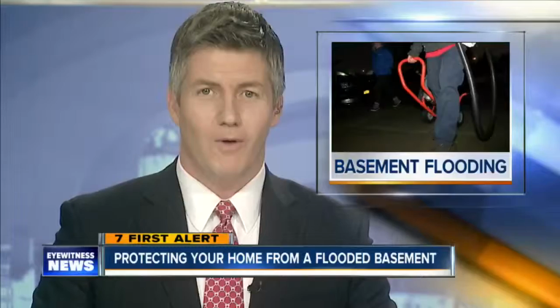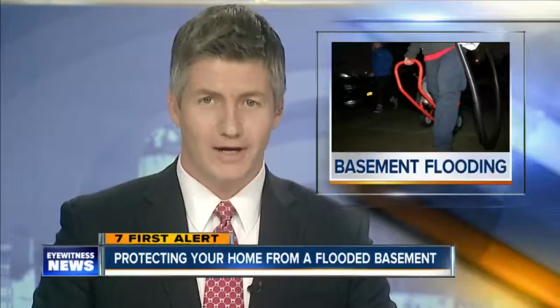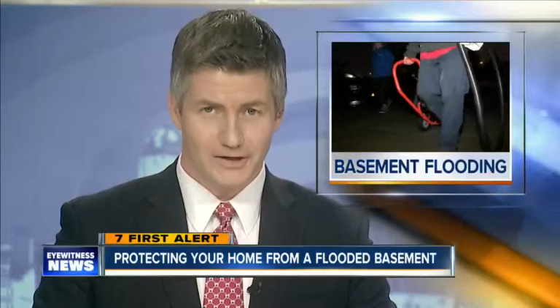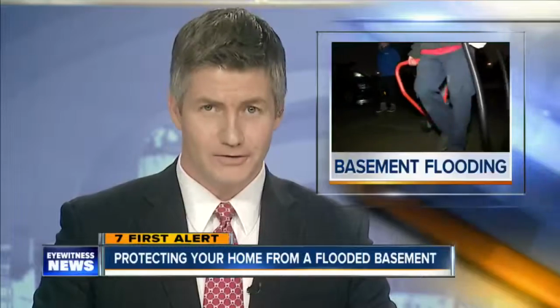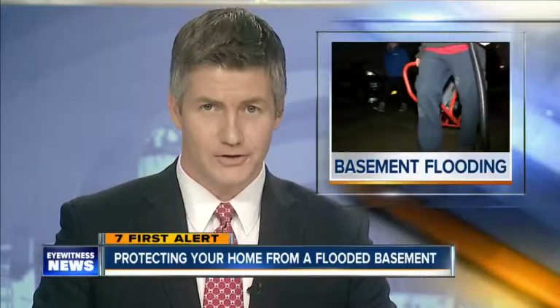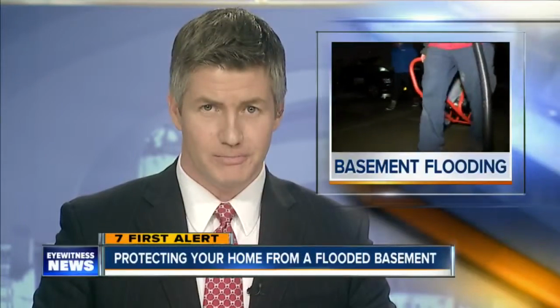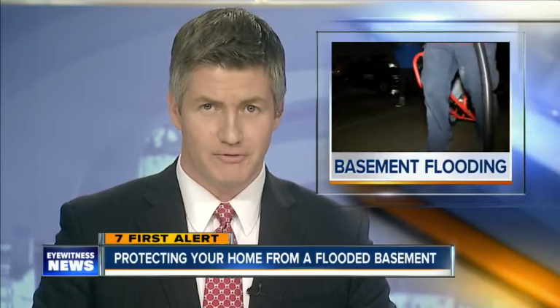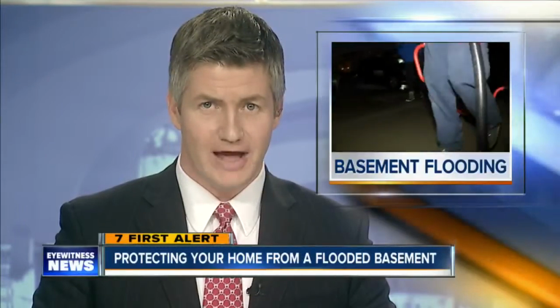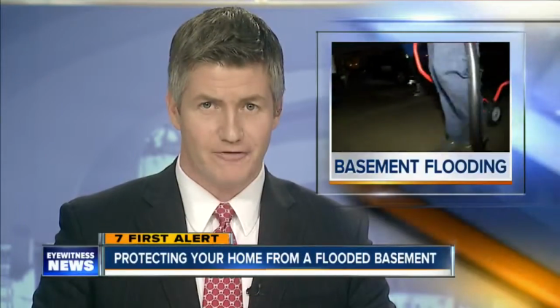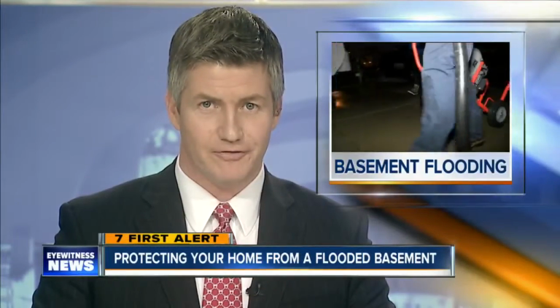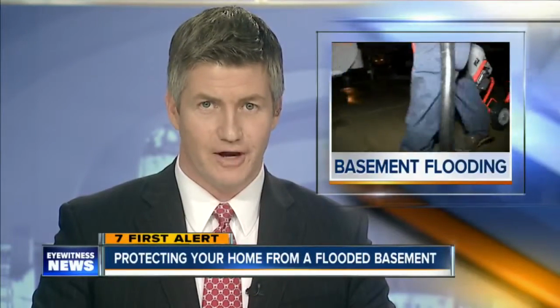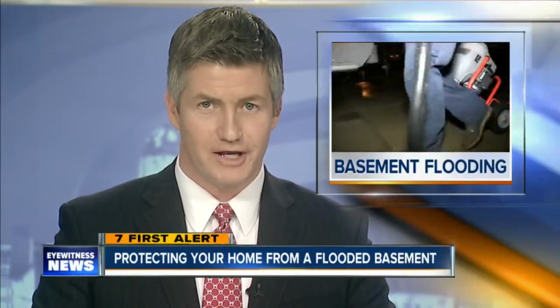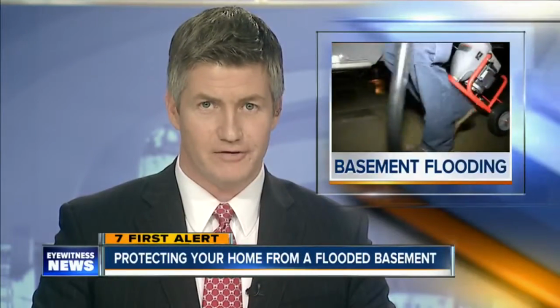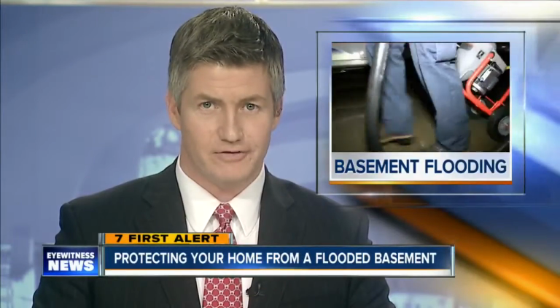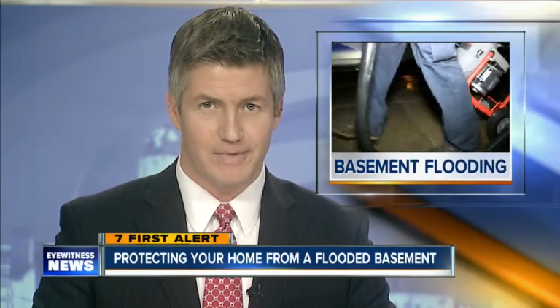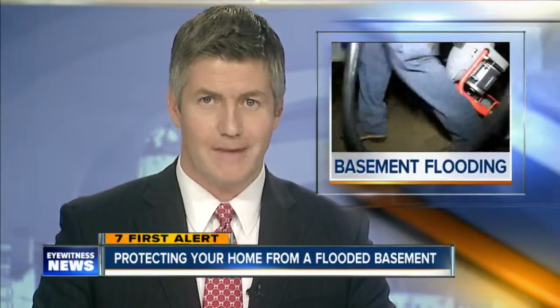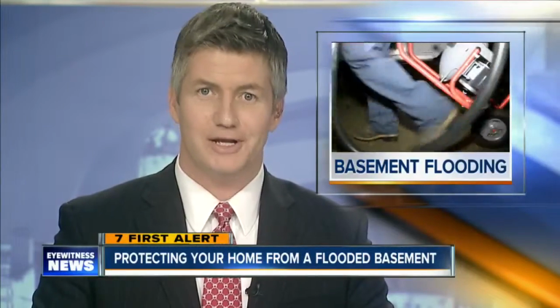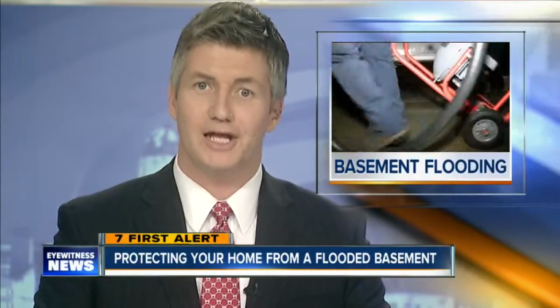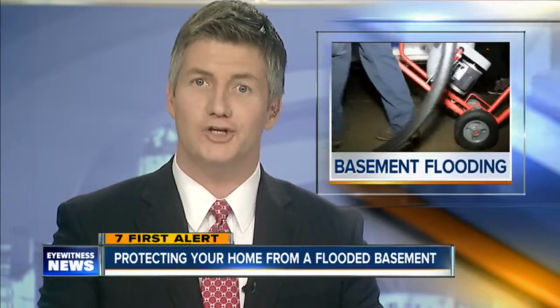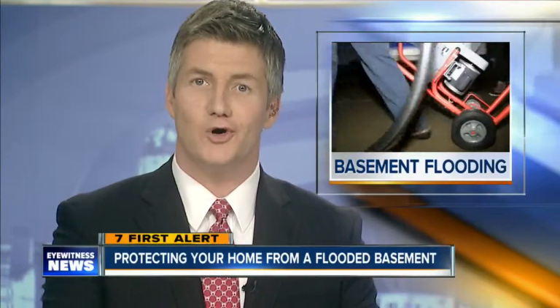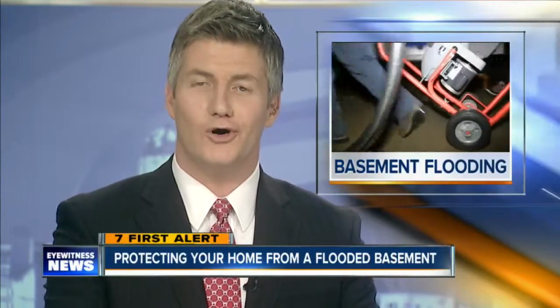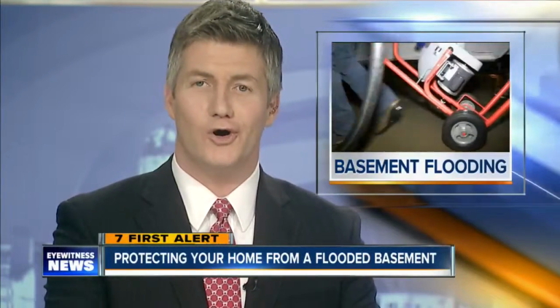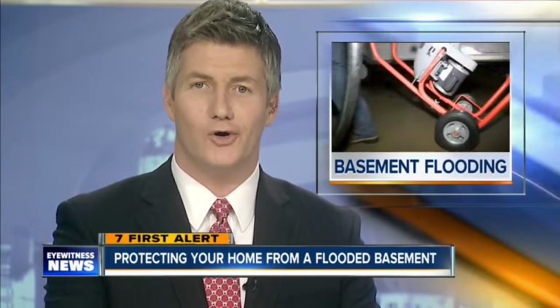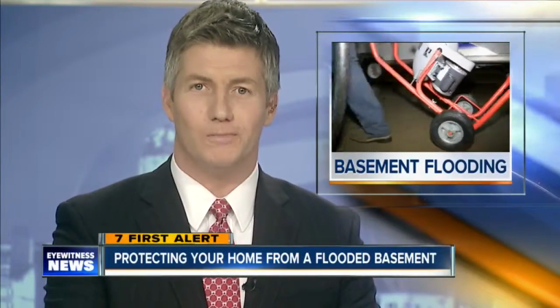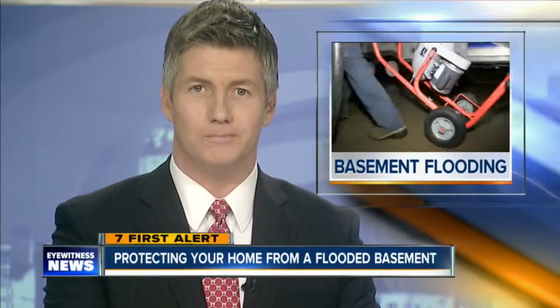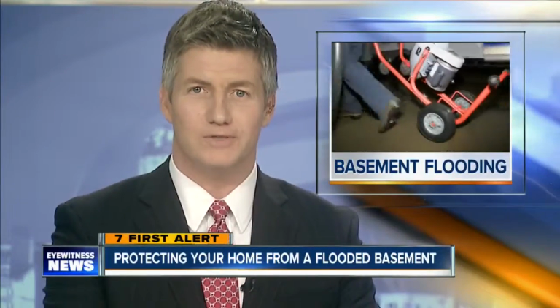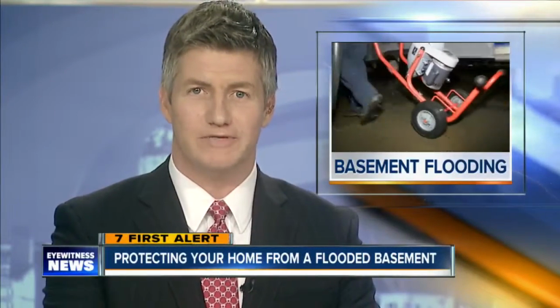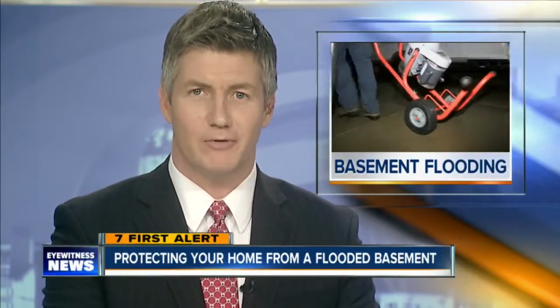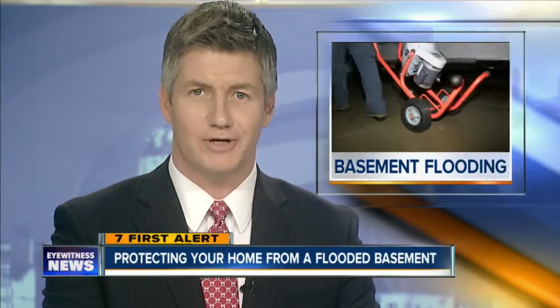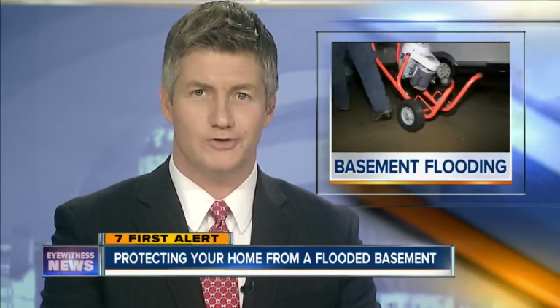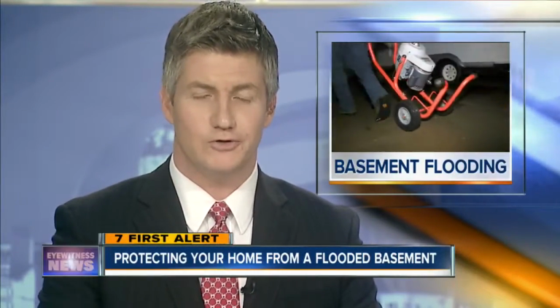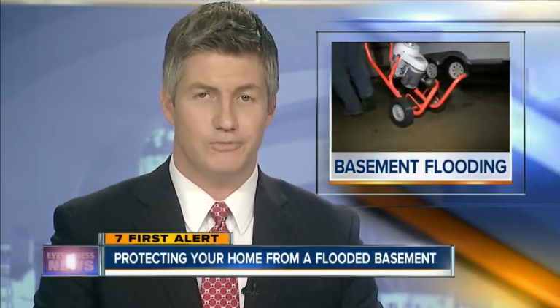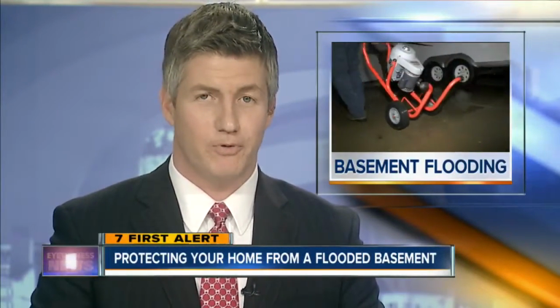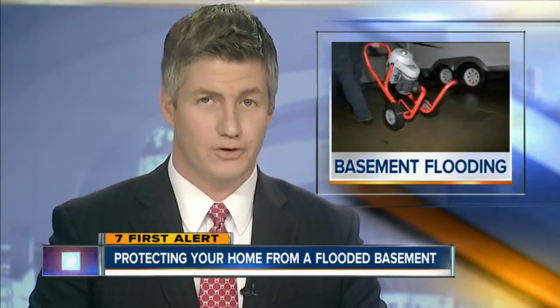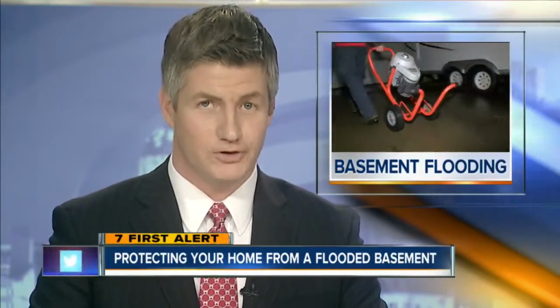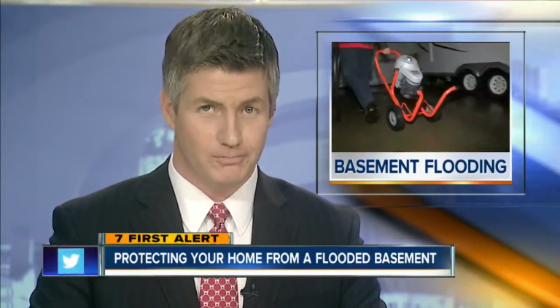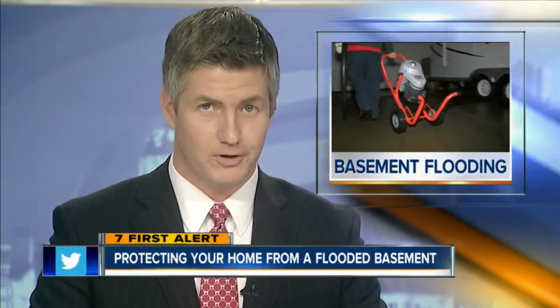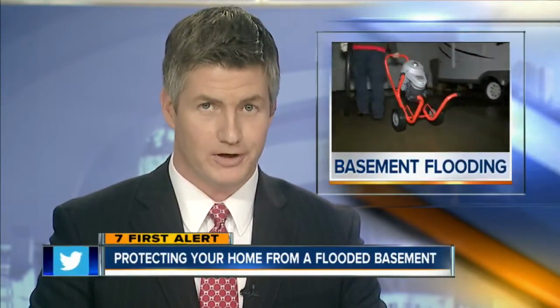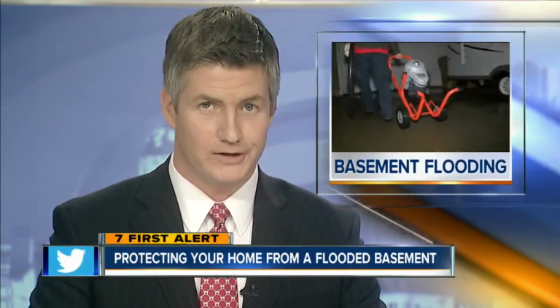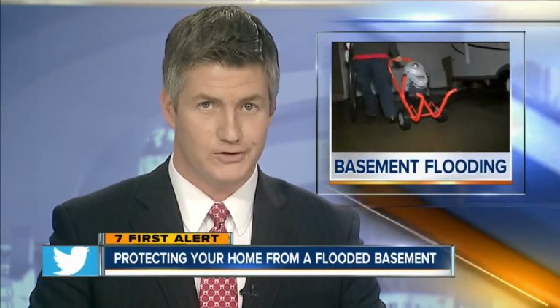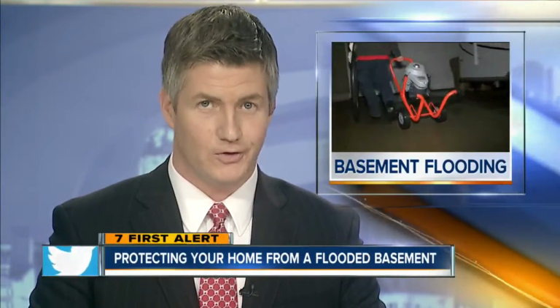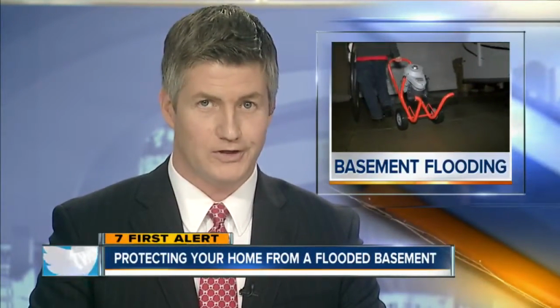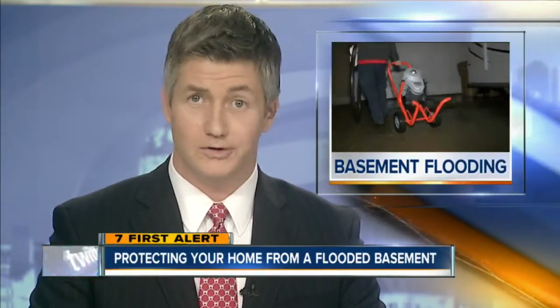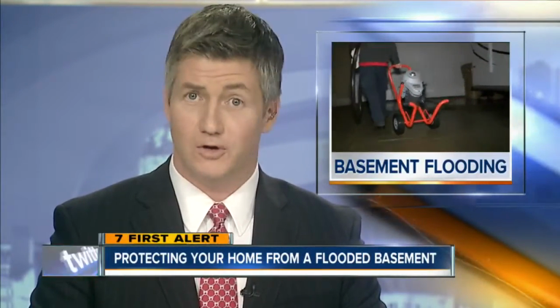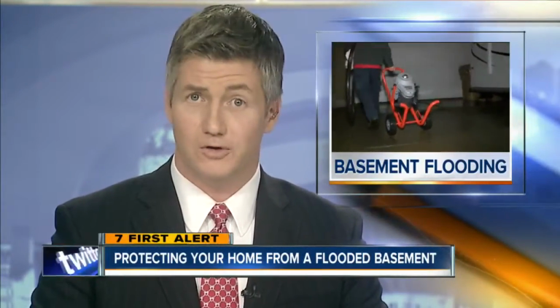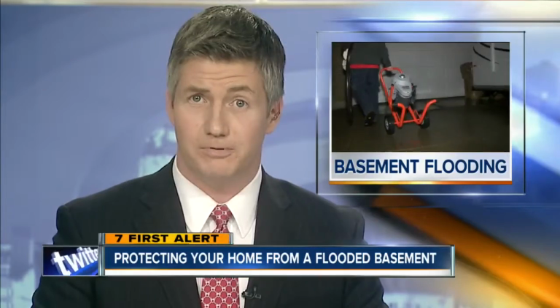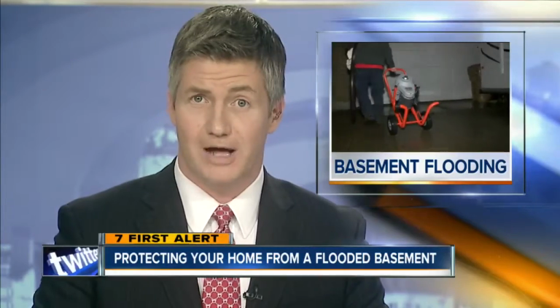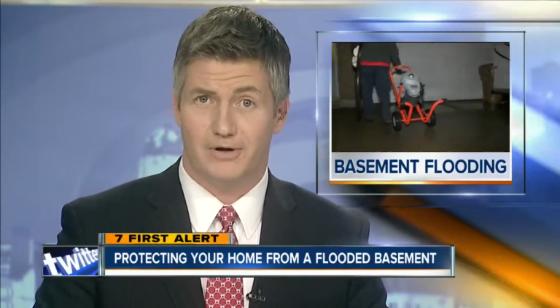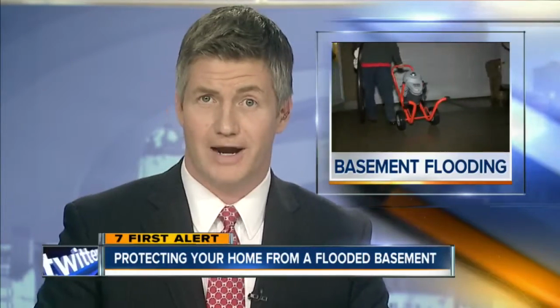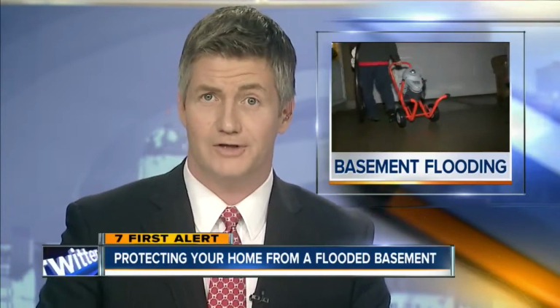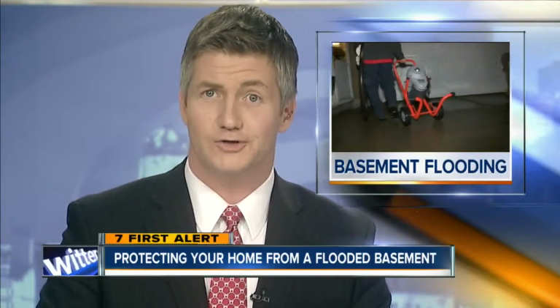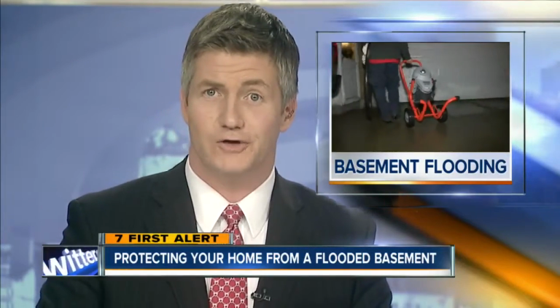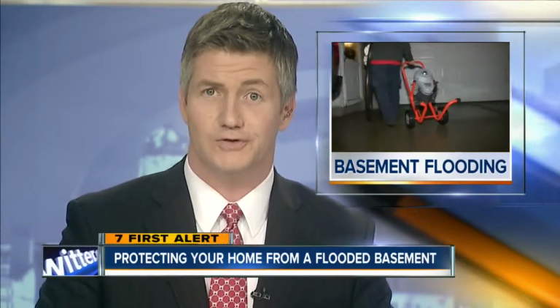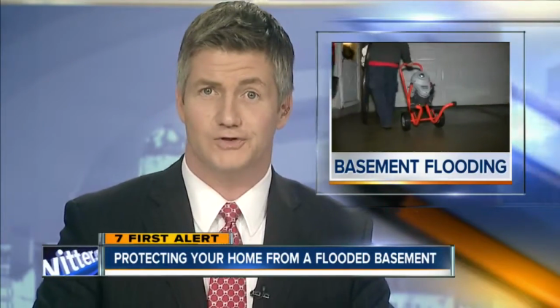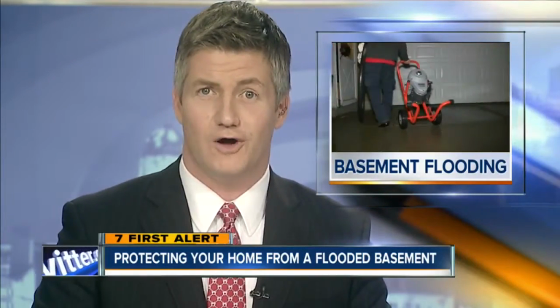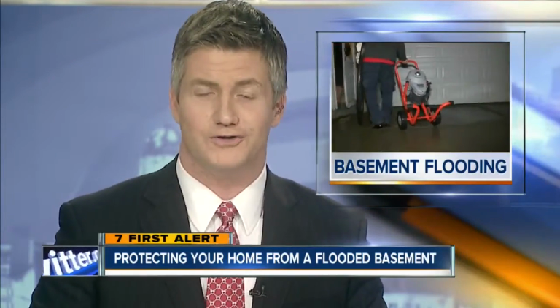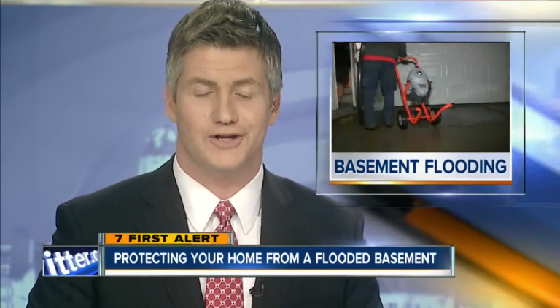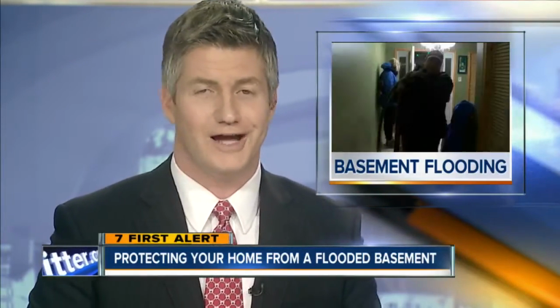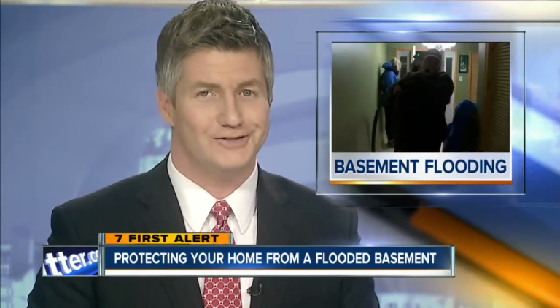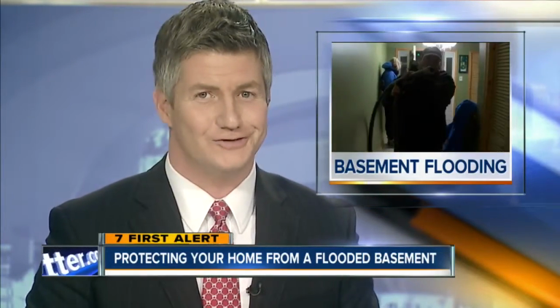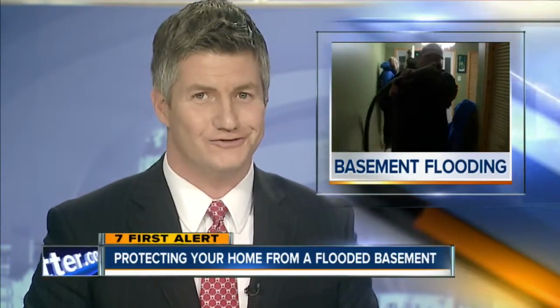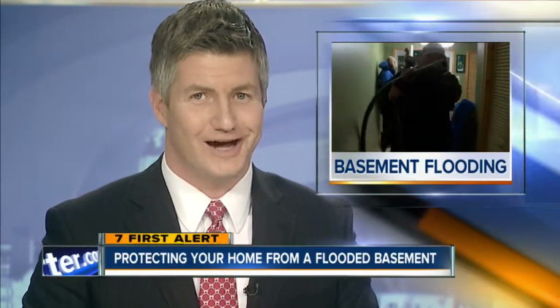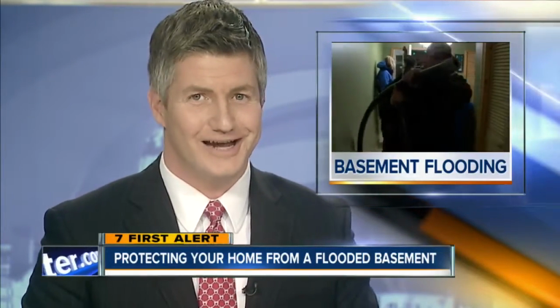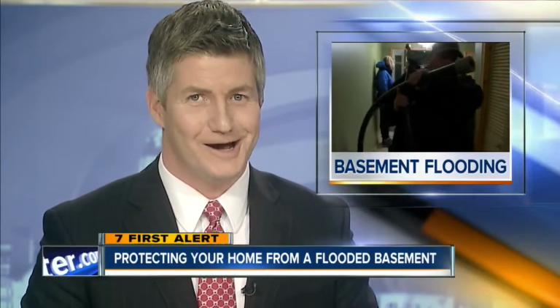What can you do to prevent flooding from happening in your home? 7 Eyewitness News reporter Jill Perkins joined a local plumber on a service call tonight to find out.